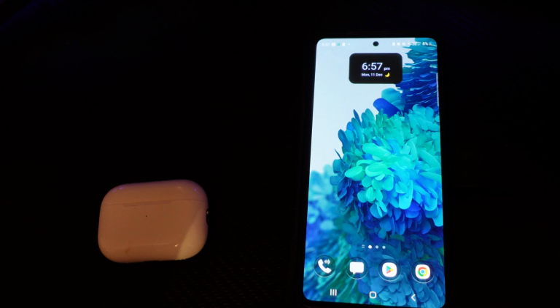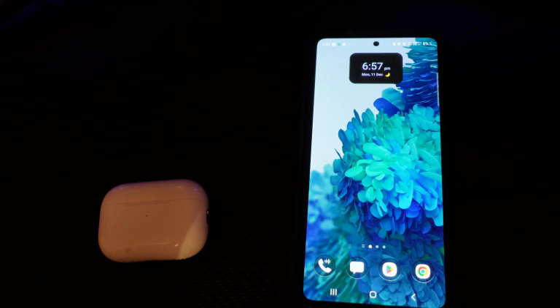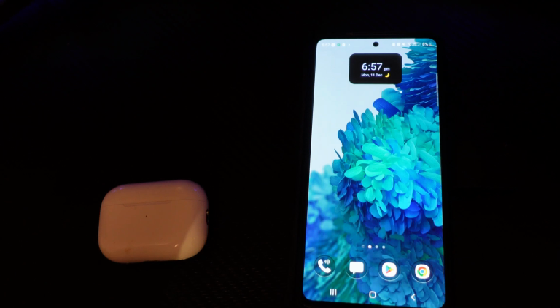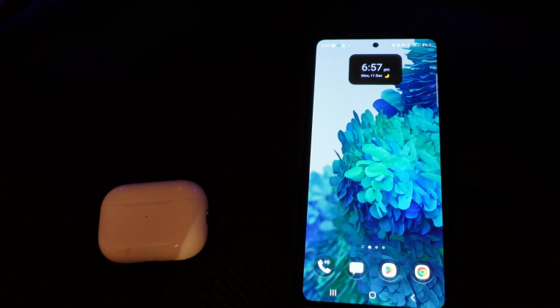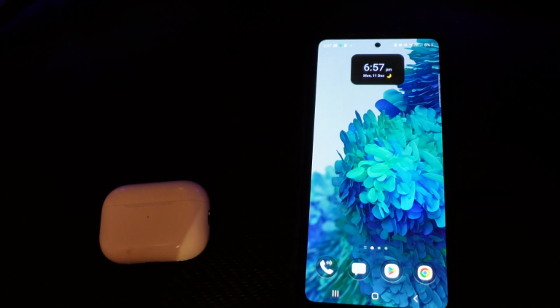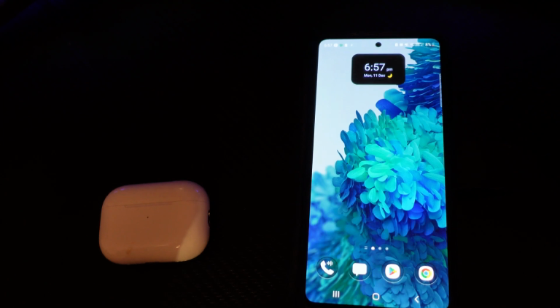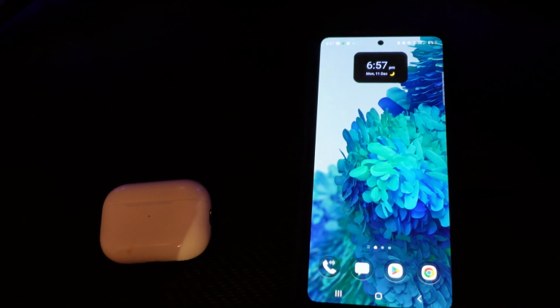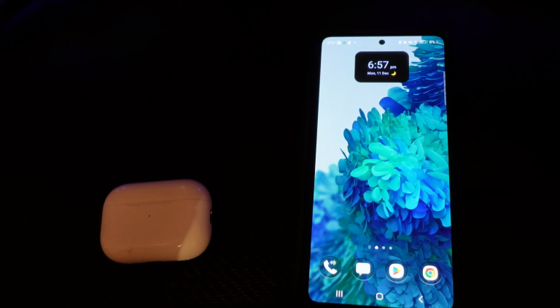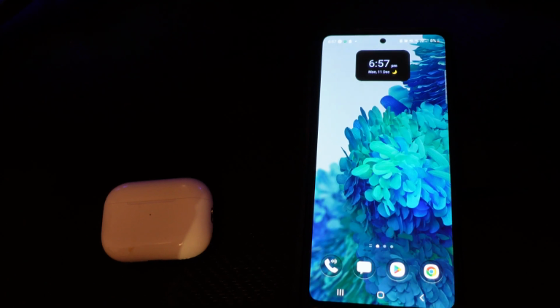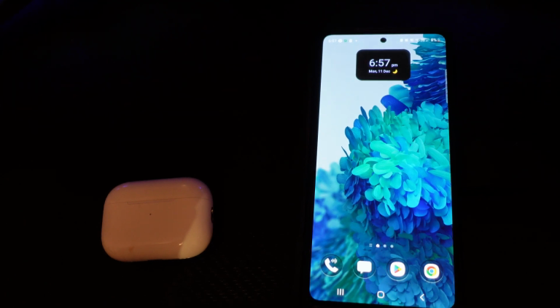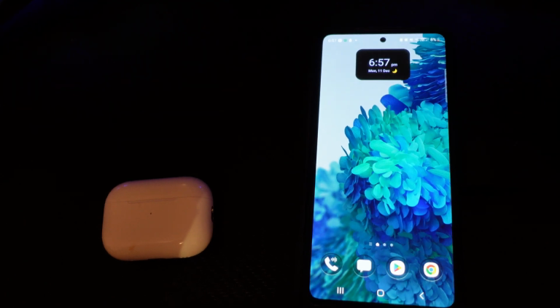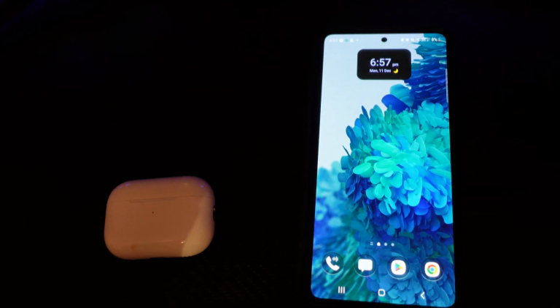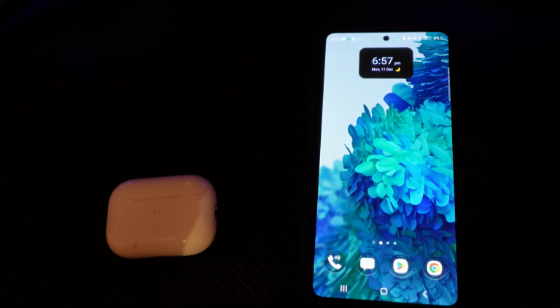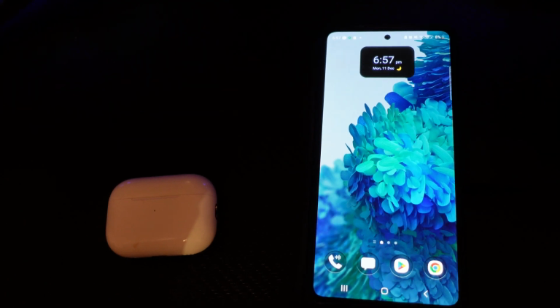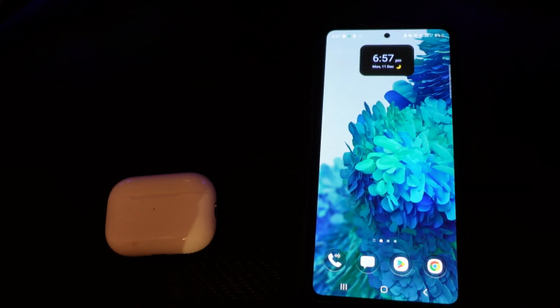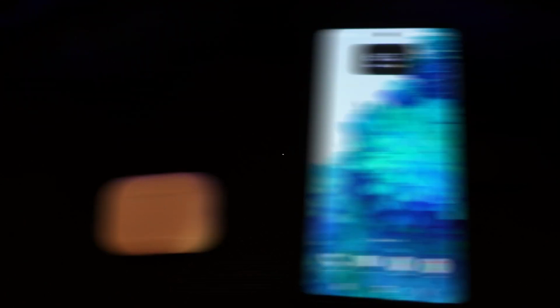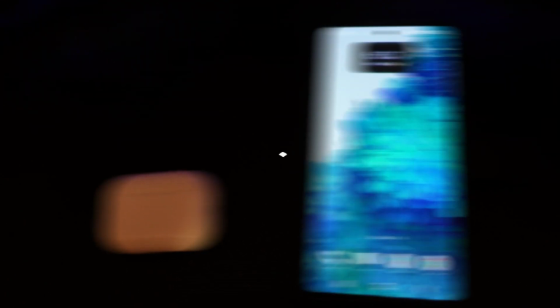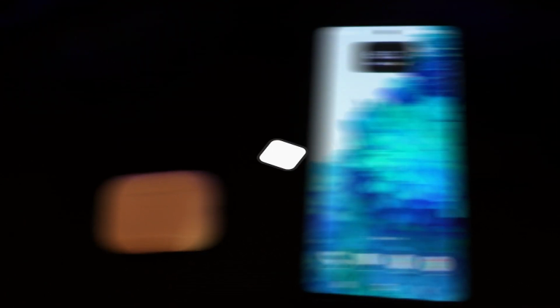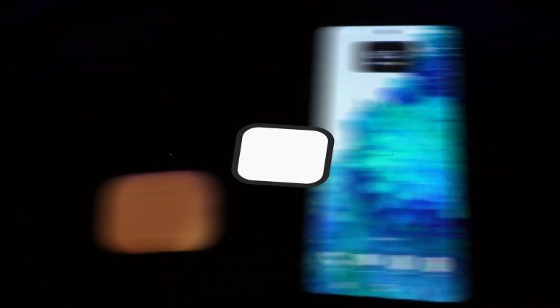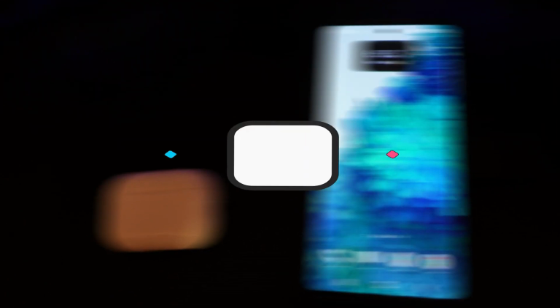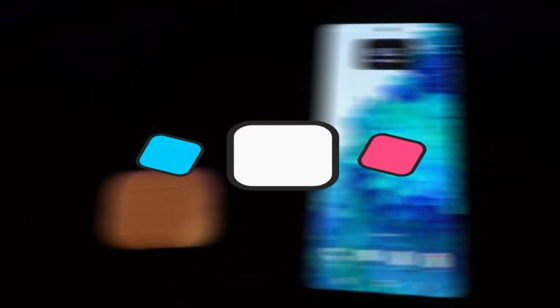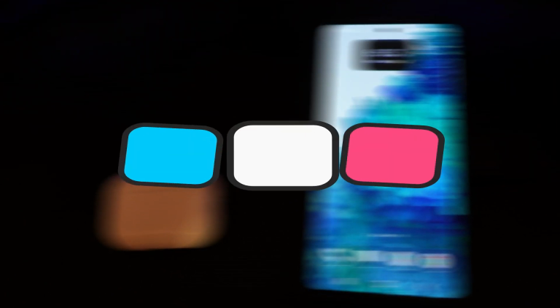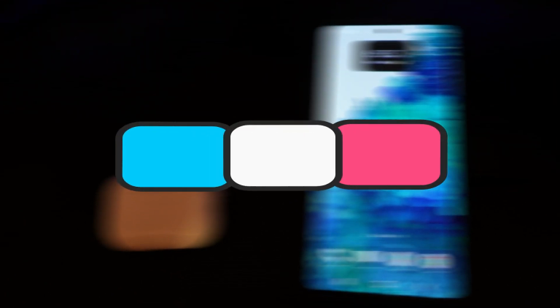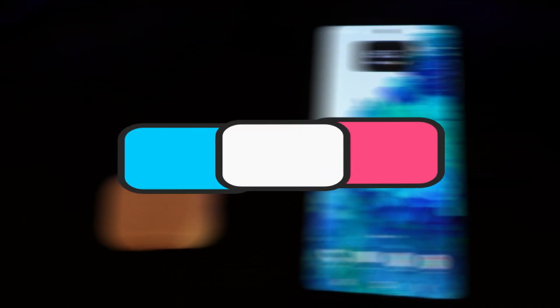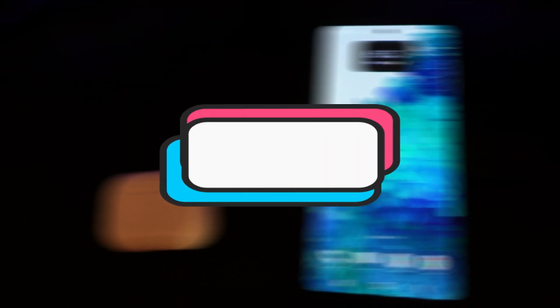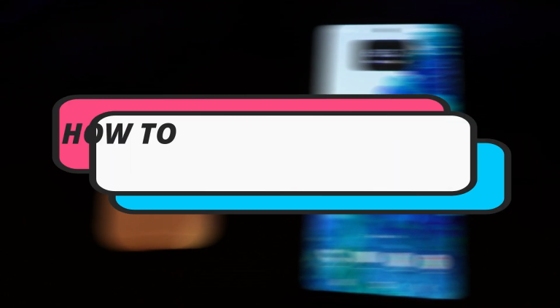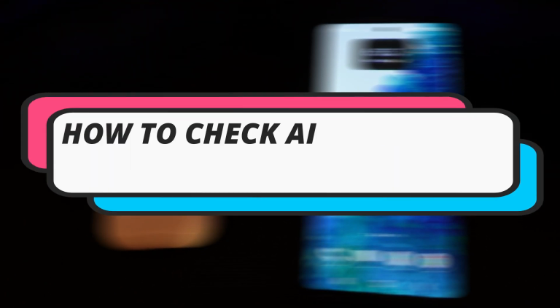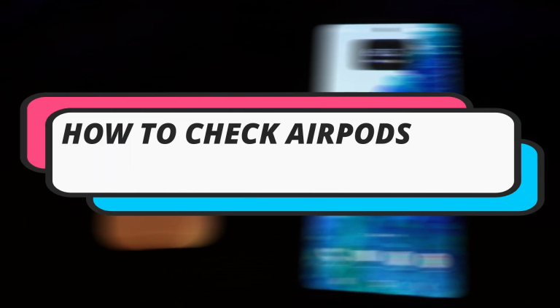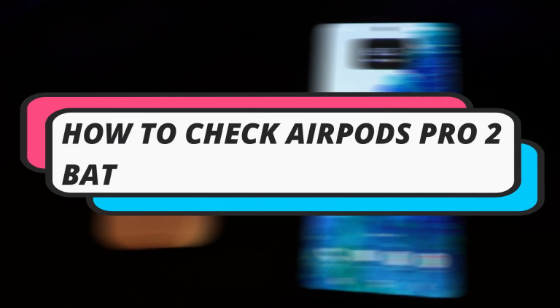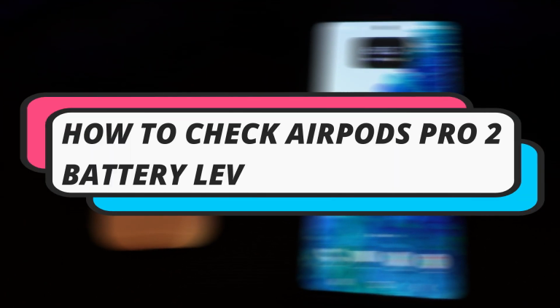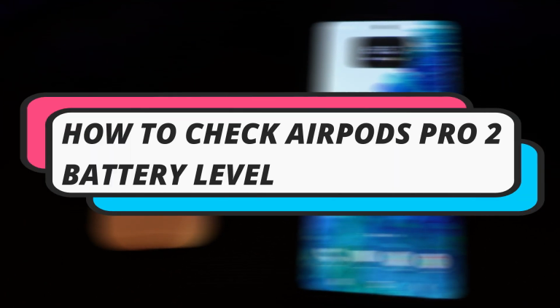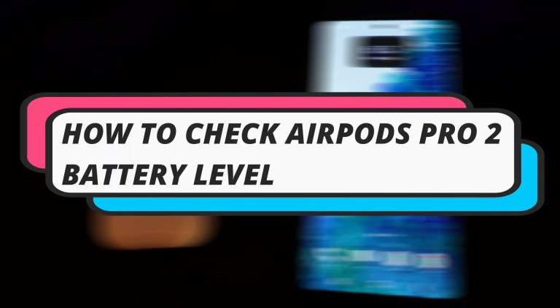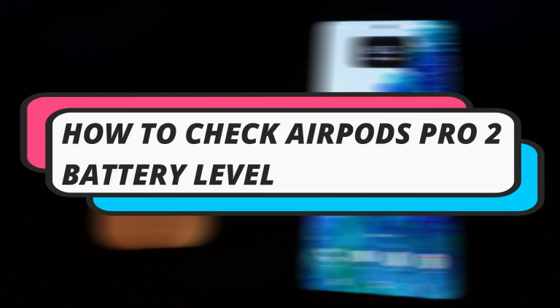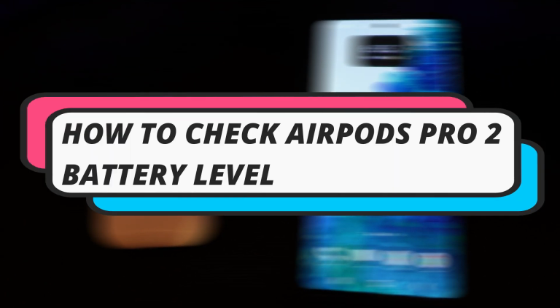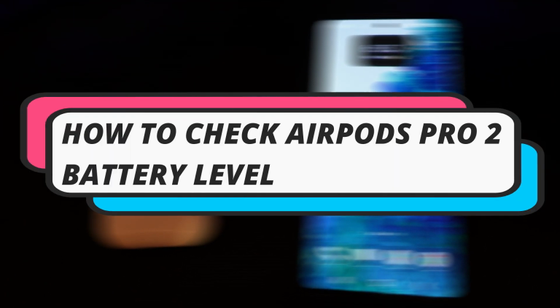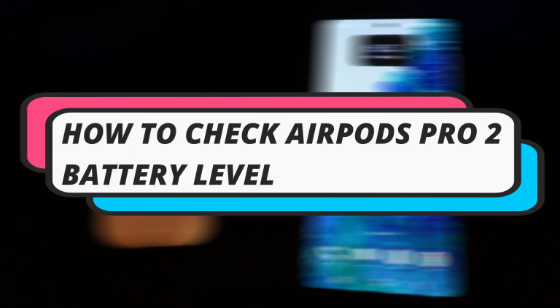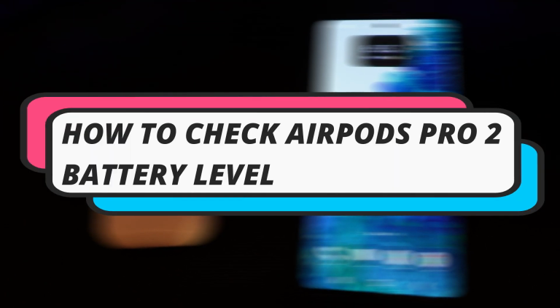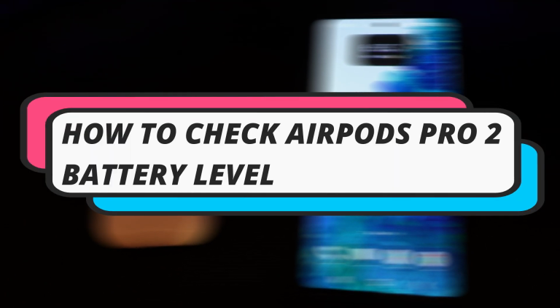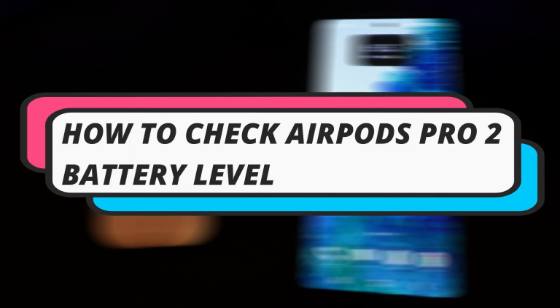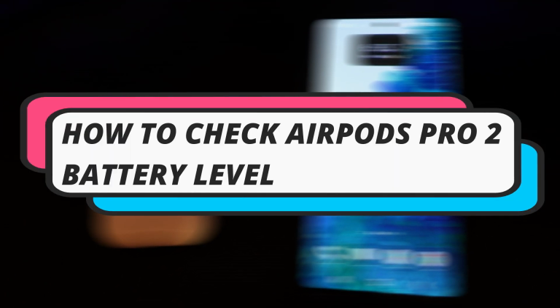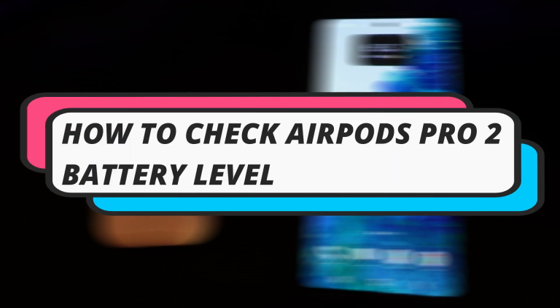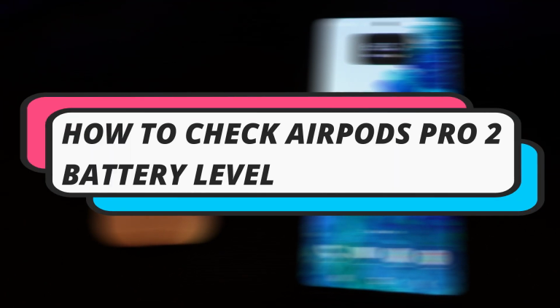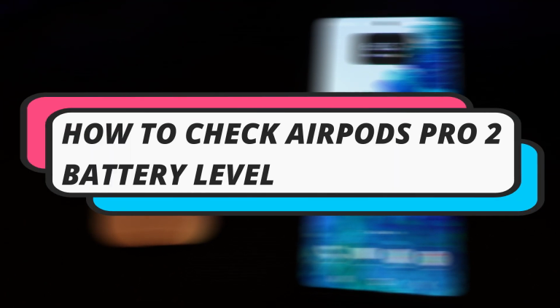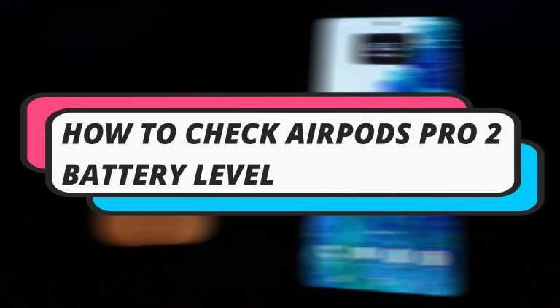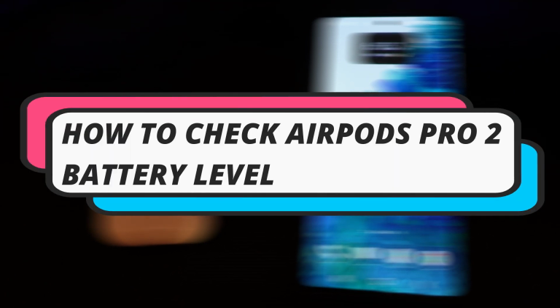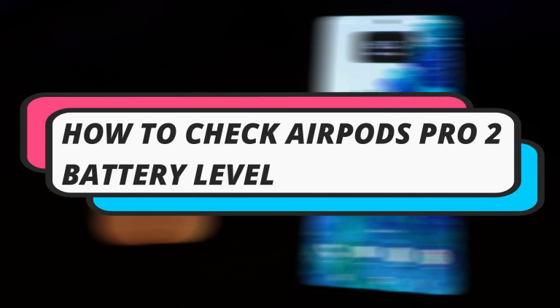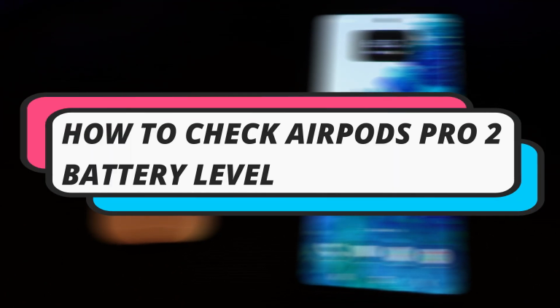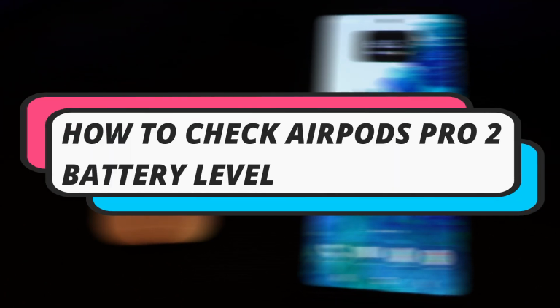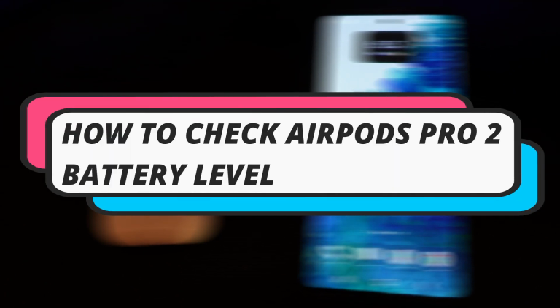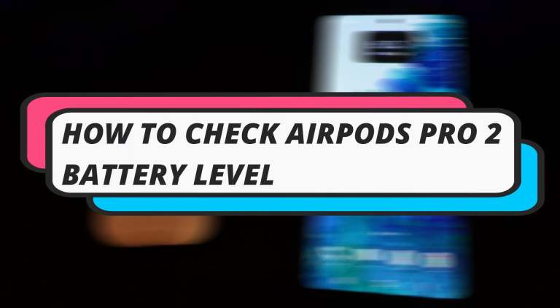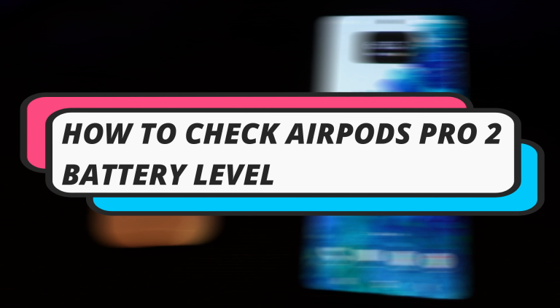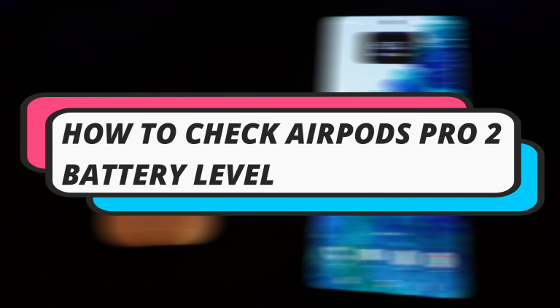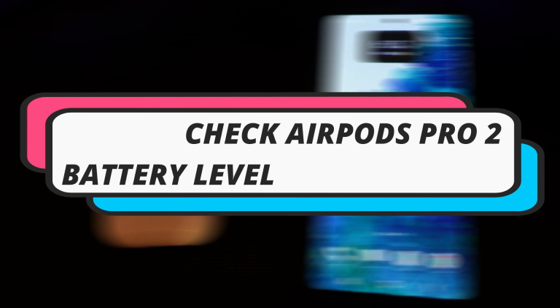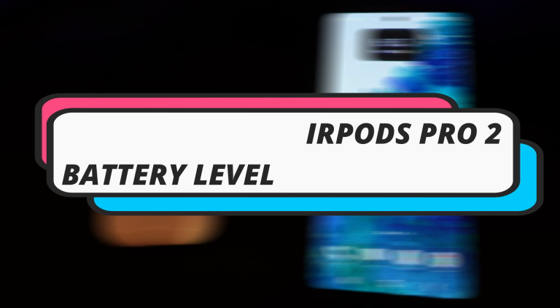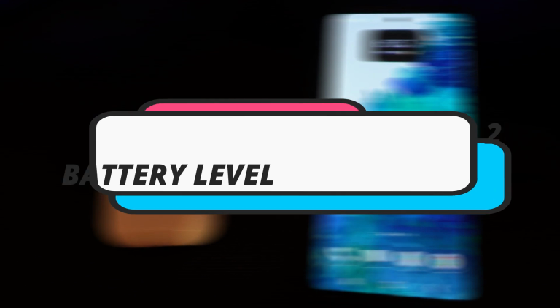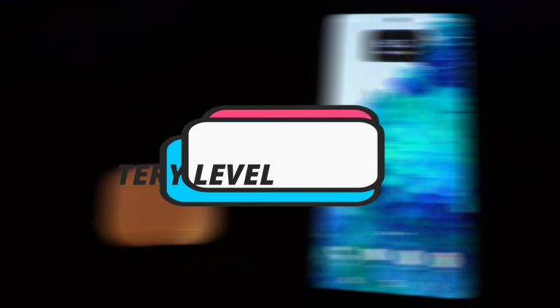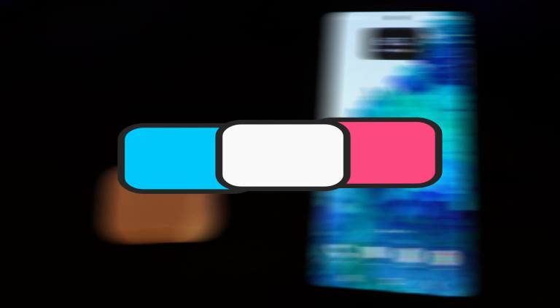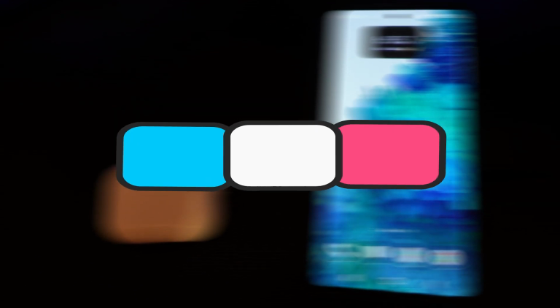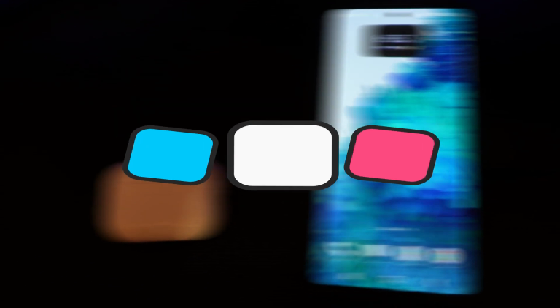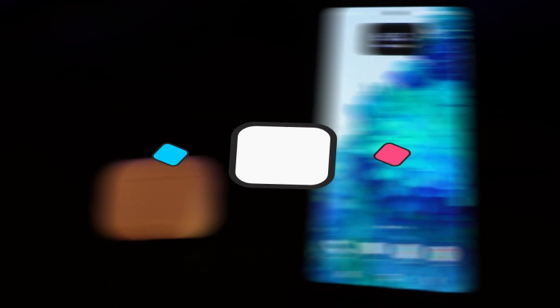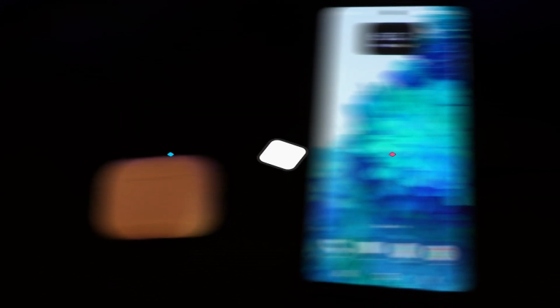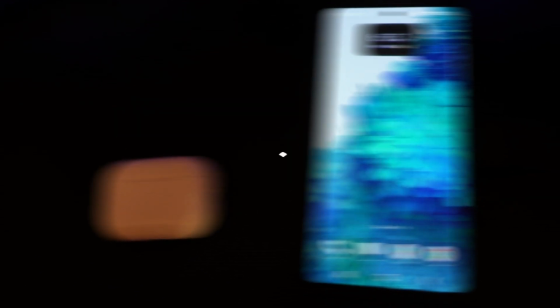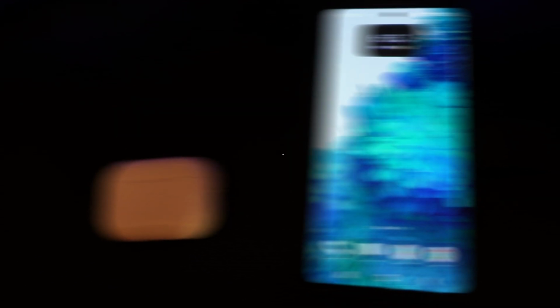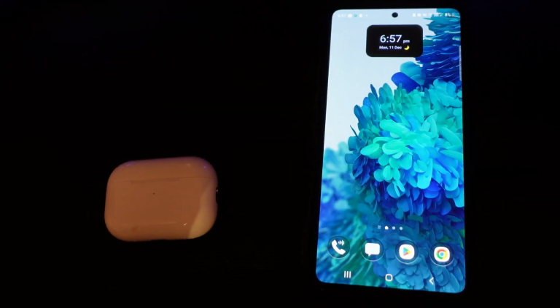In this video I will show you how to check your AirPods Pro 2 battery level. So let's jump straight into it.